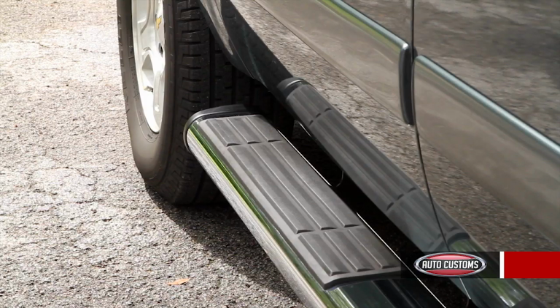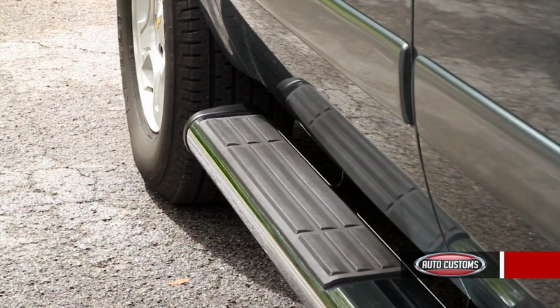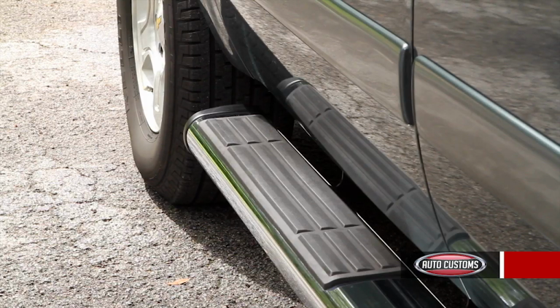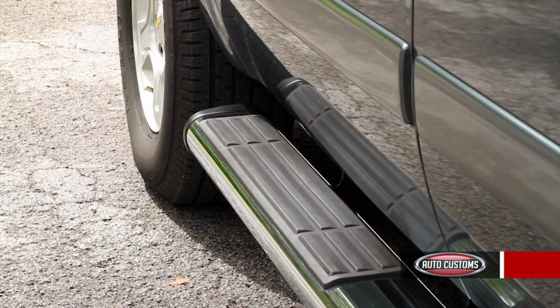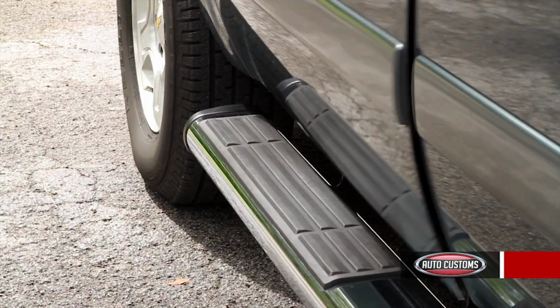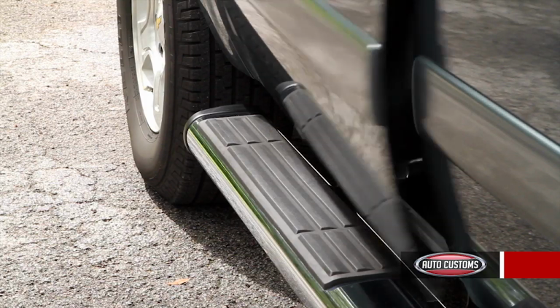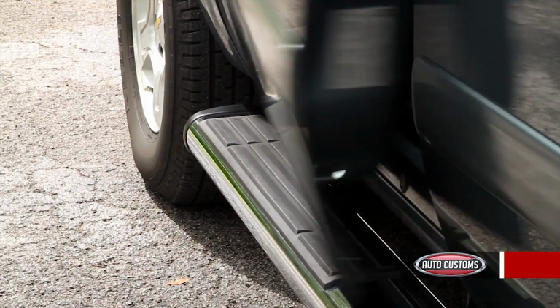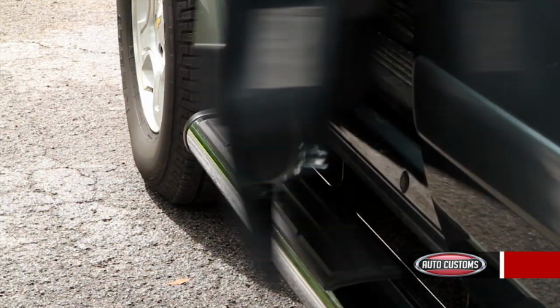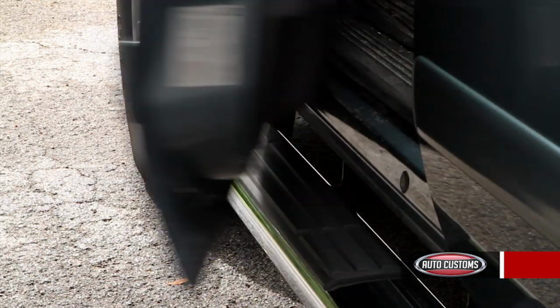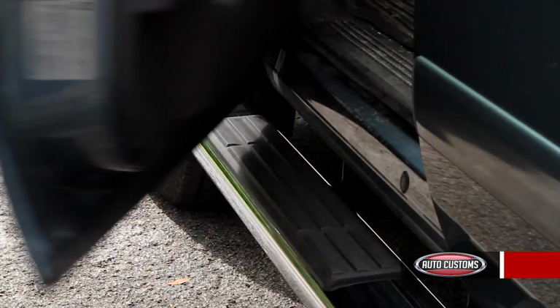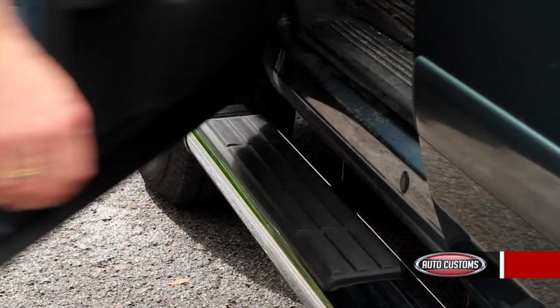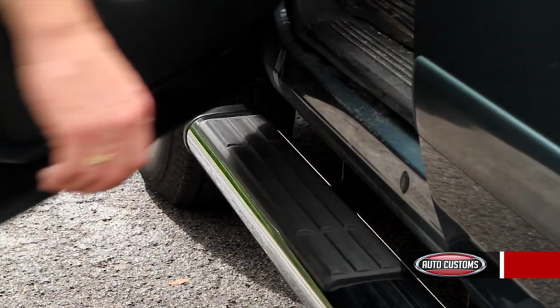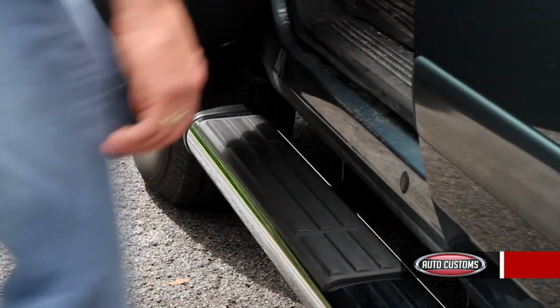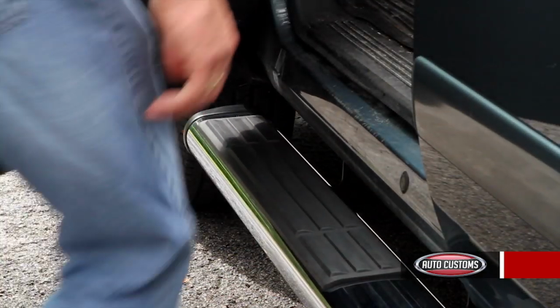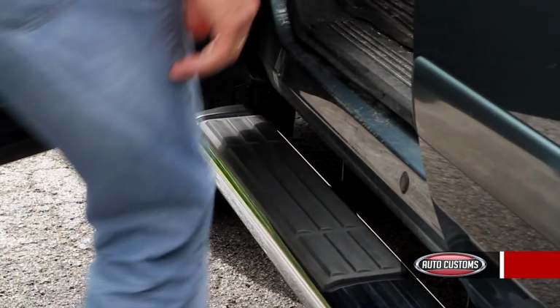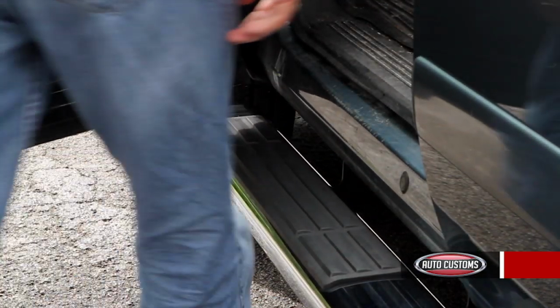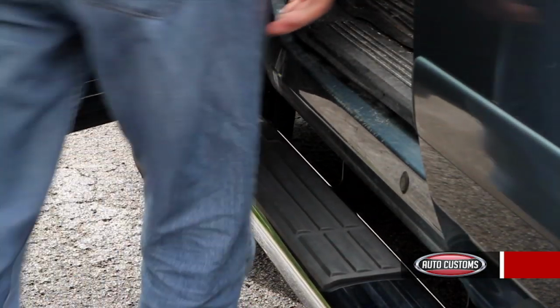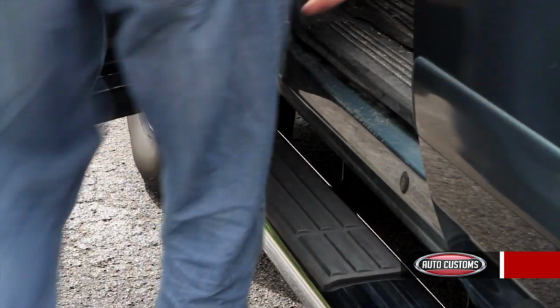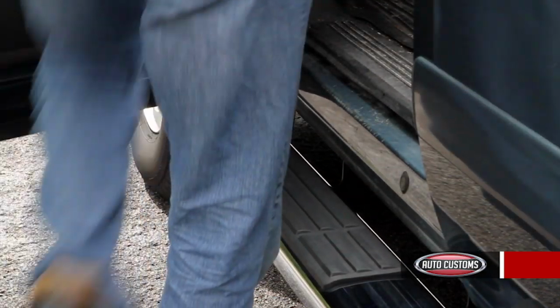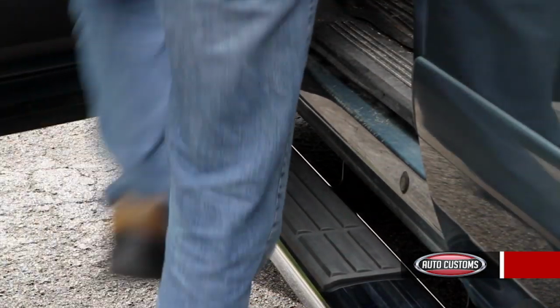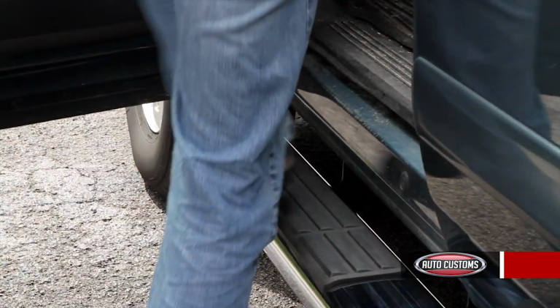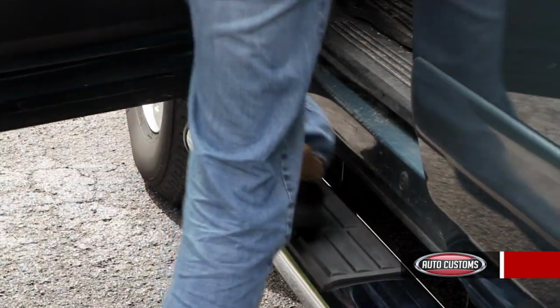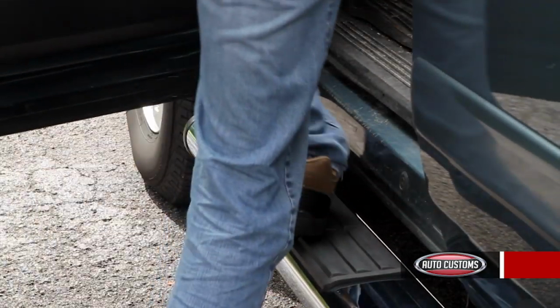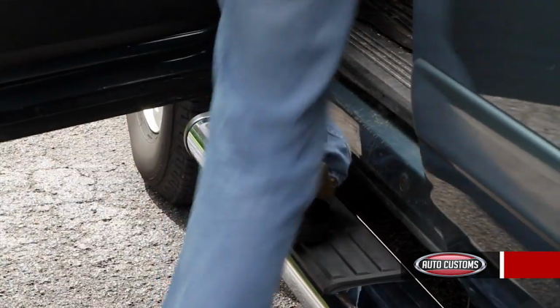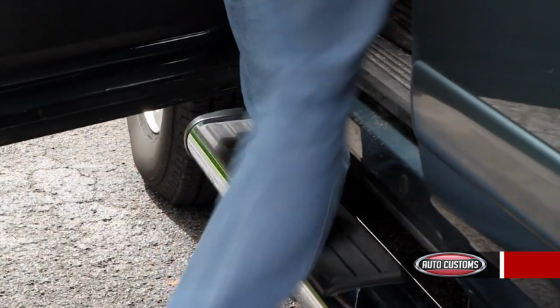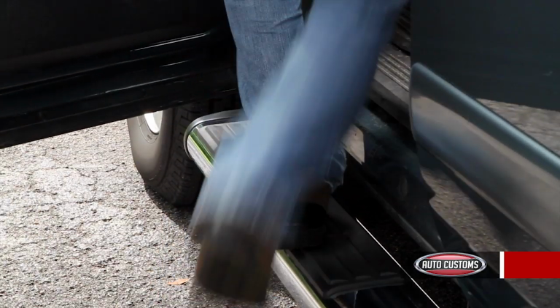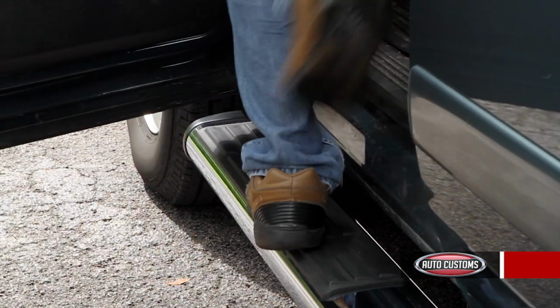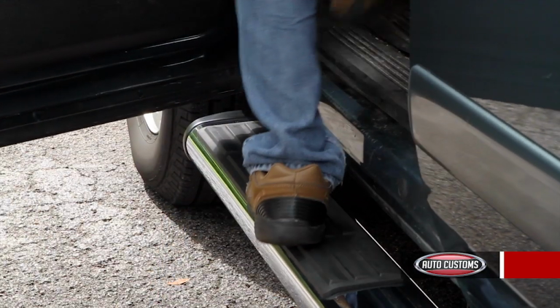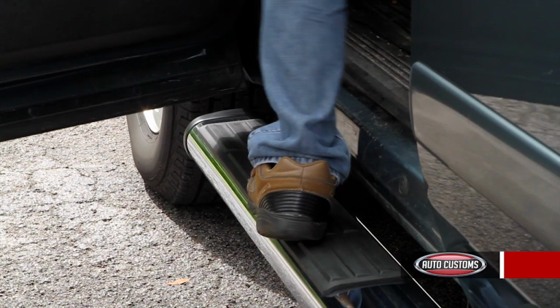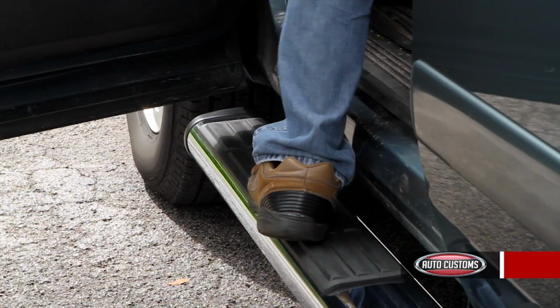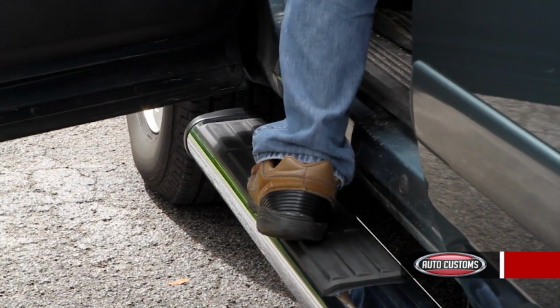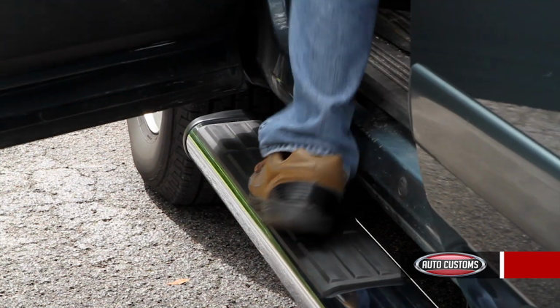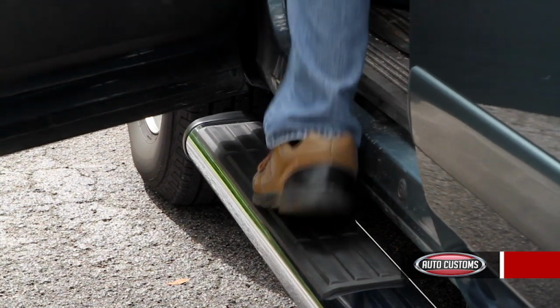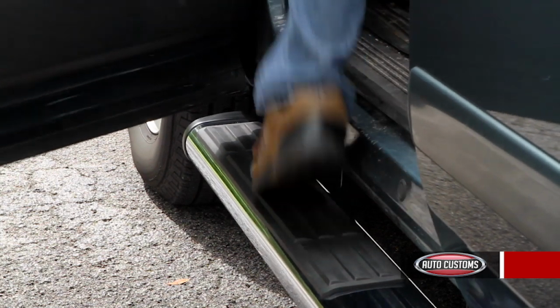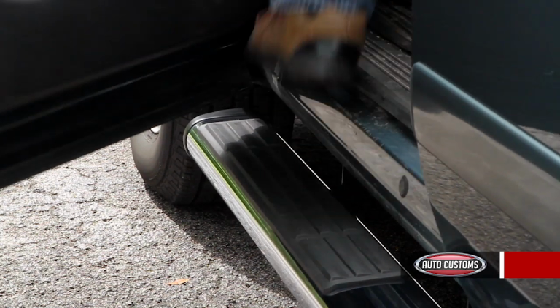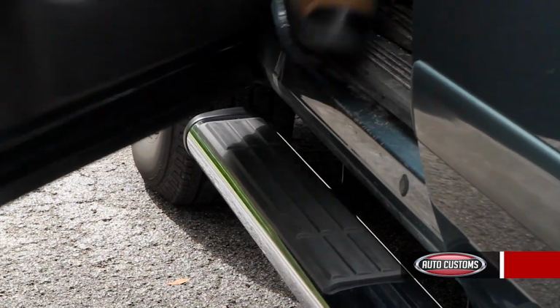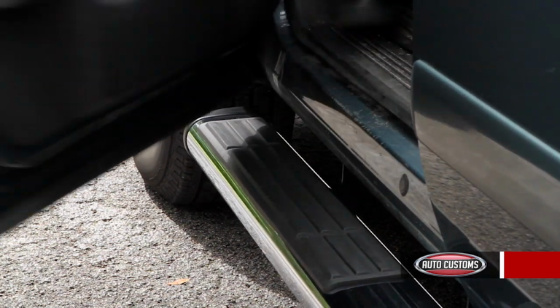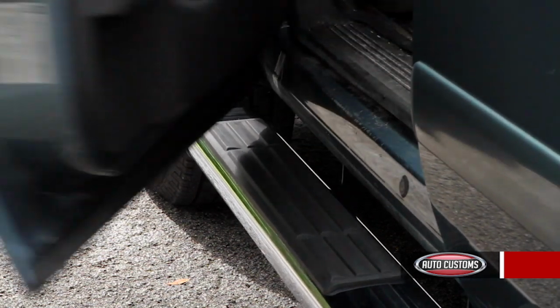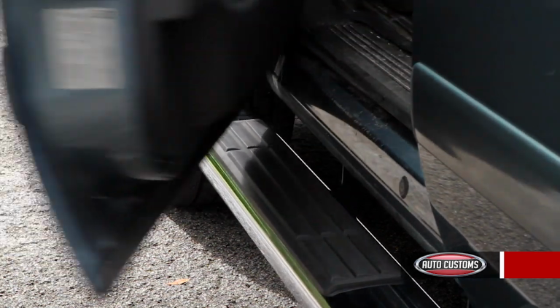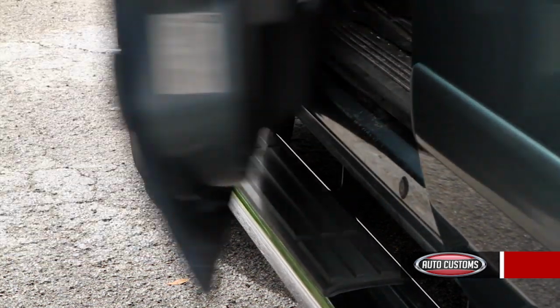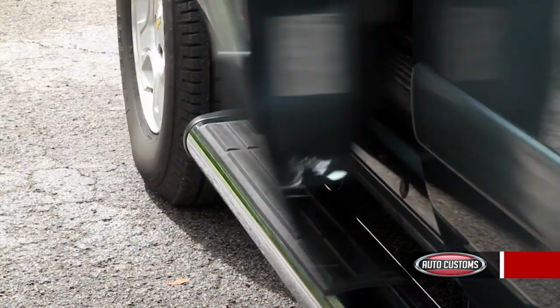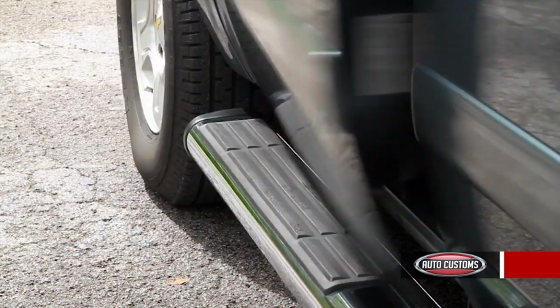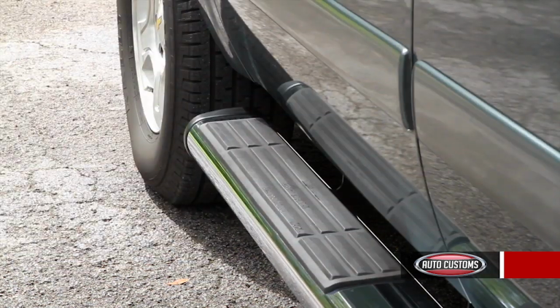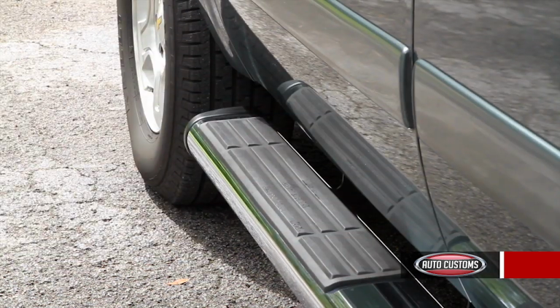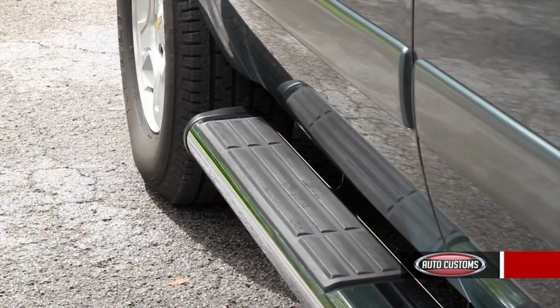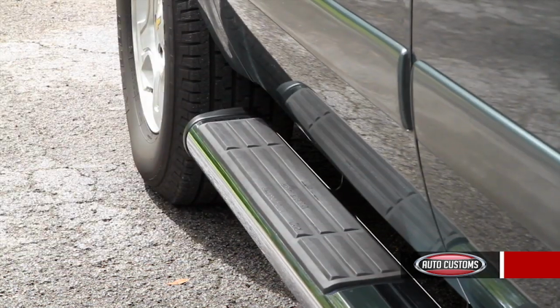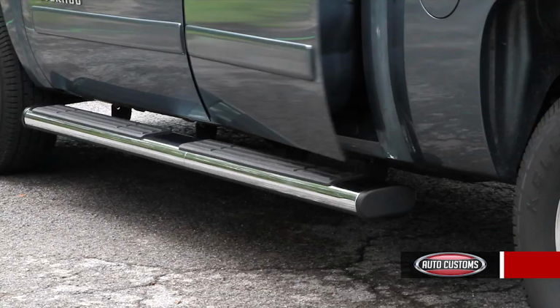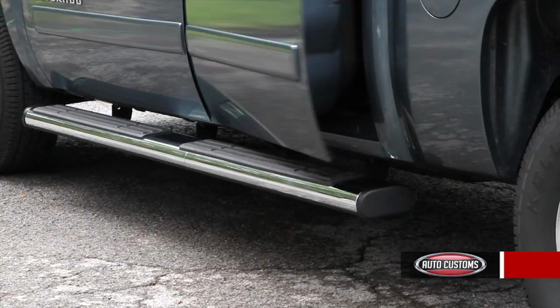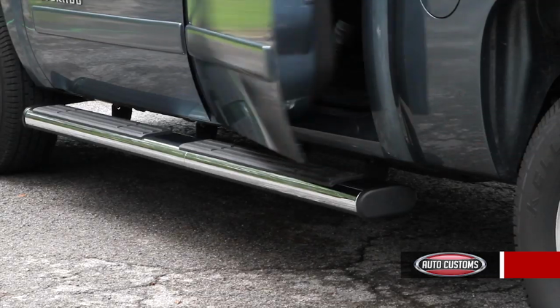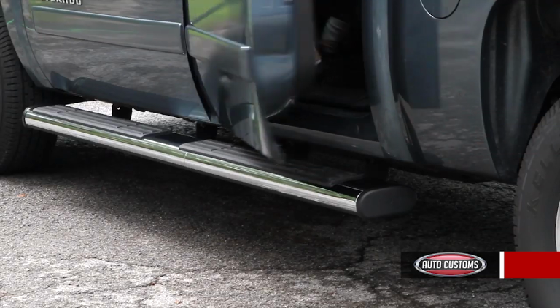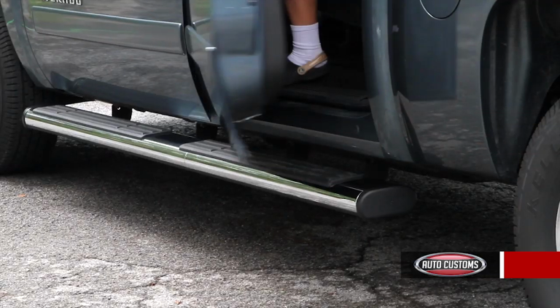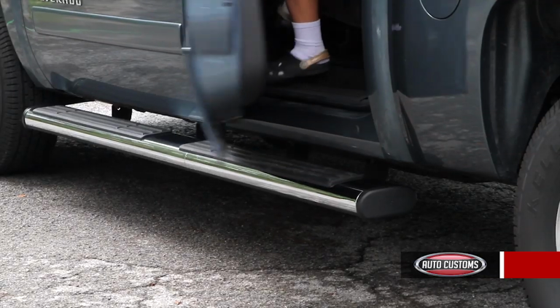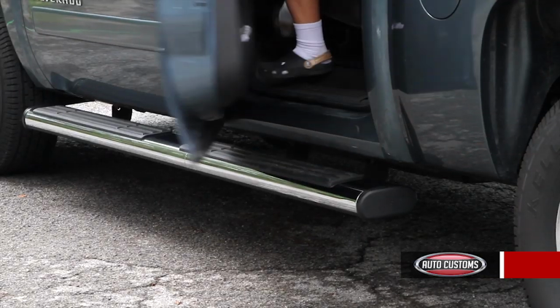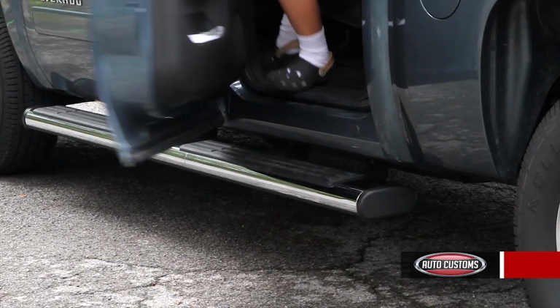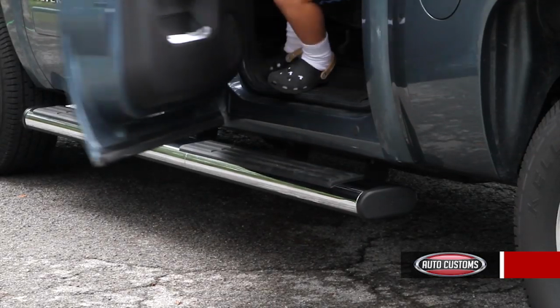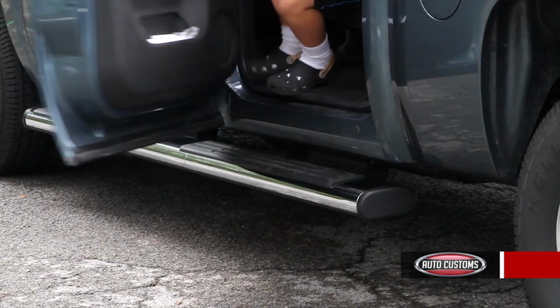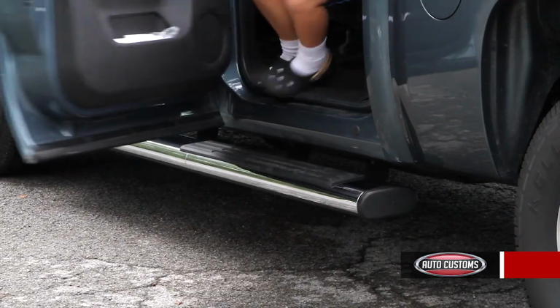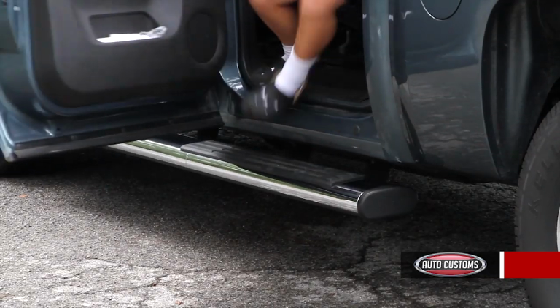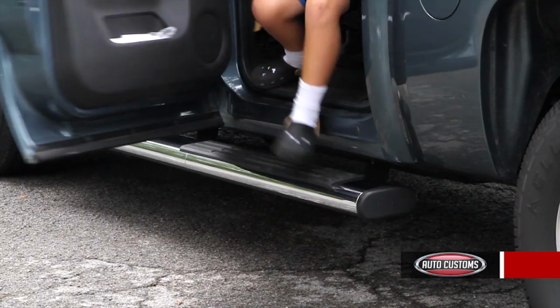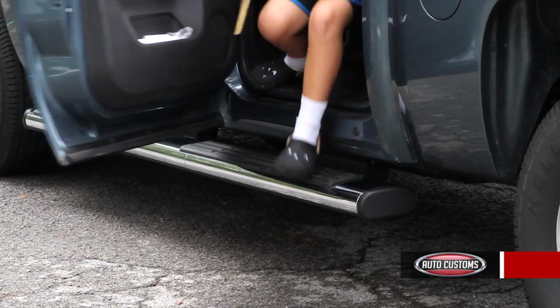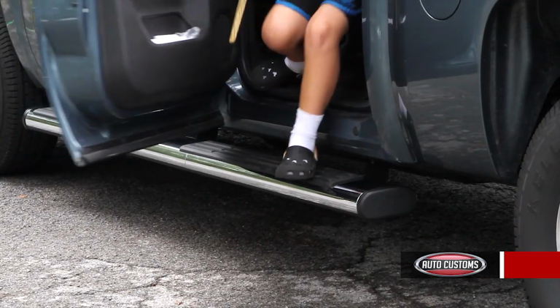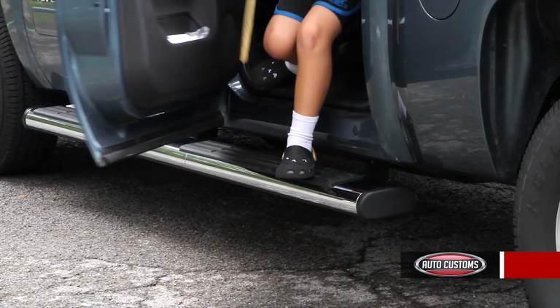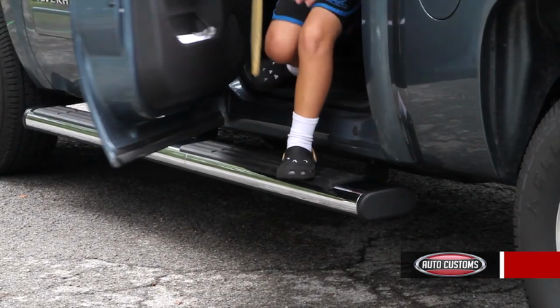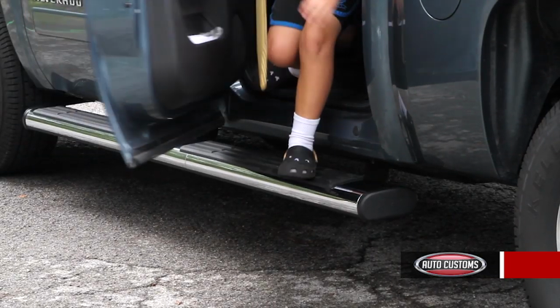The step treads are soft composition rubber. They're going to give you excellent traction — better than the factory — even when it's wet.